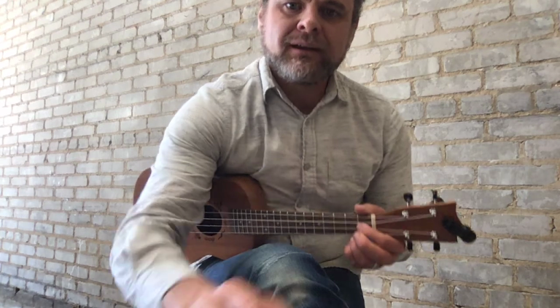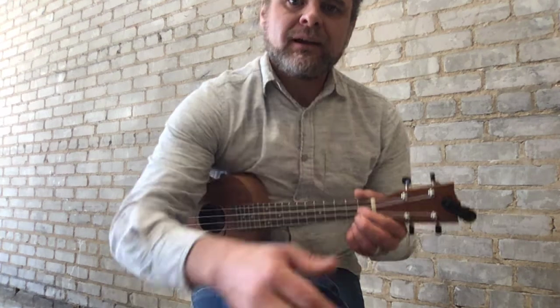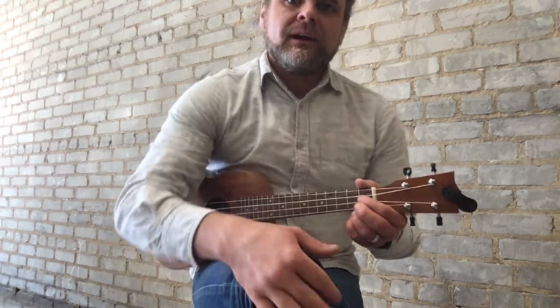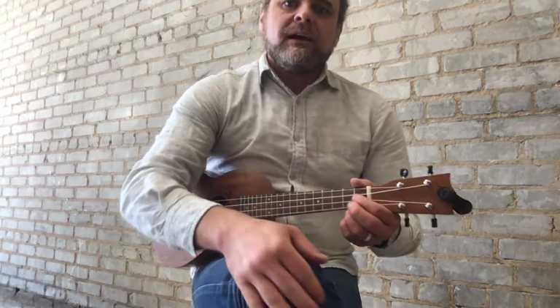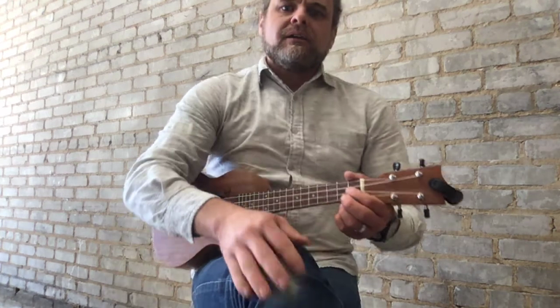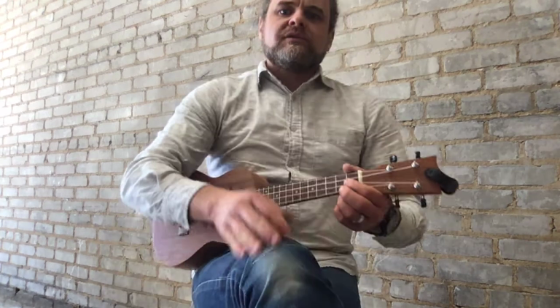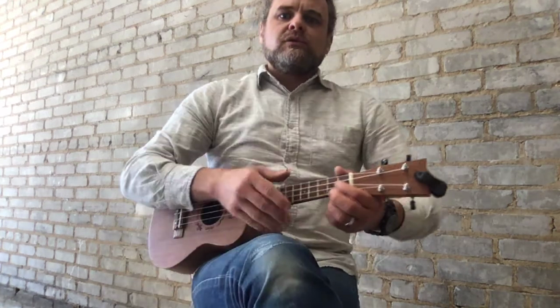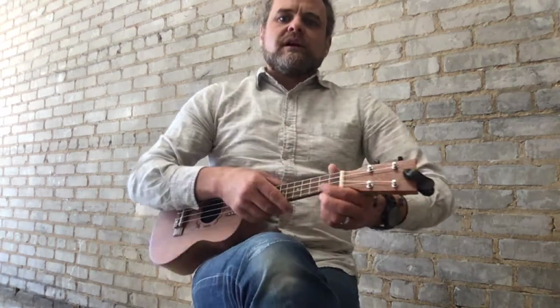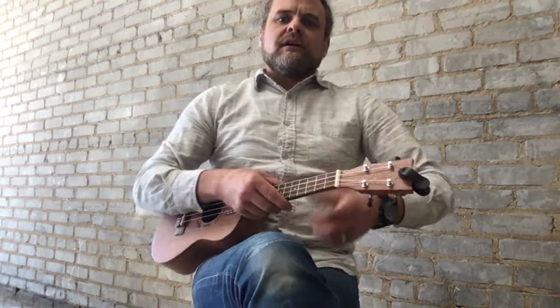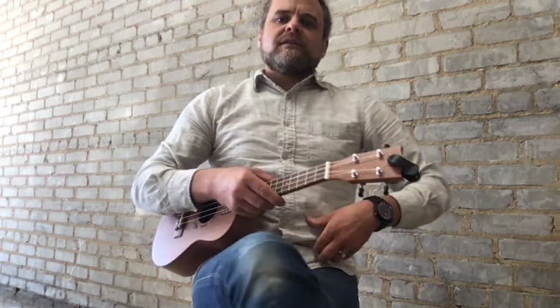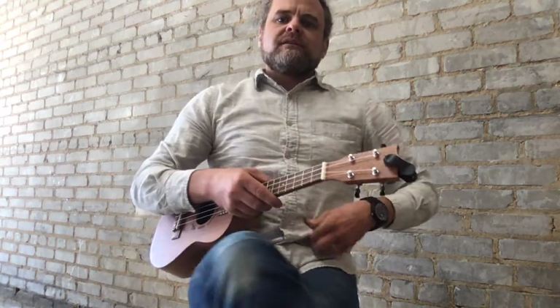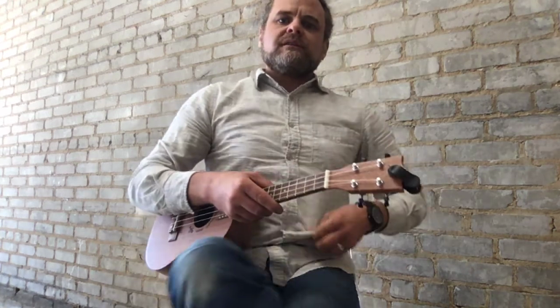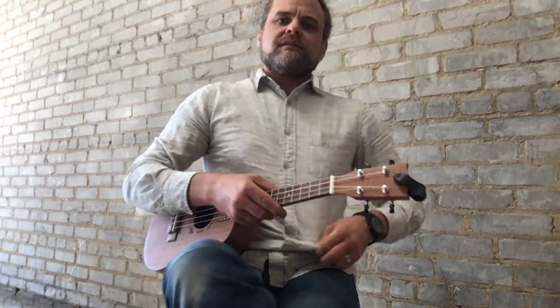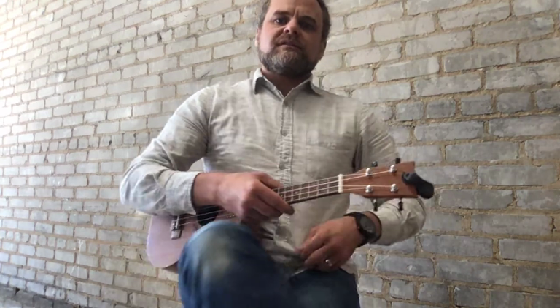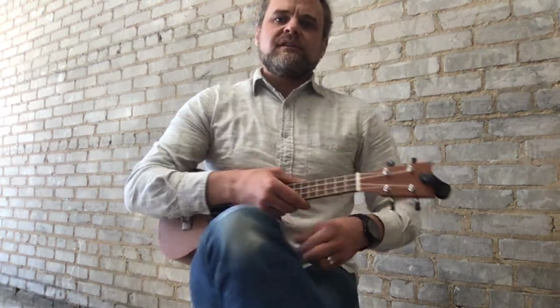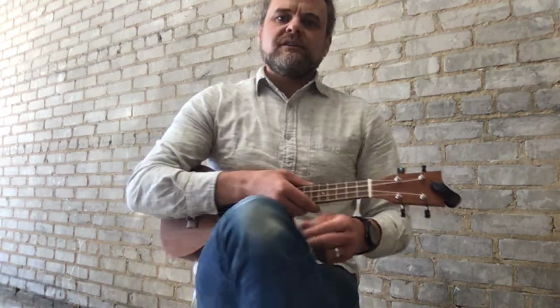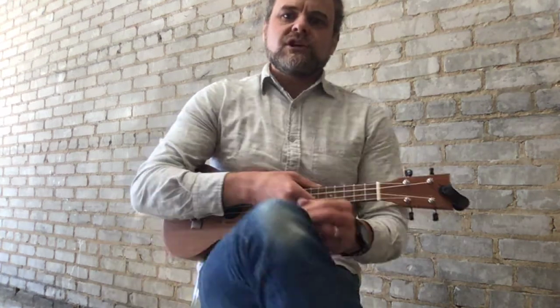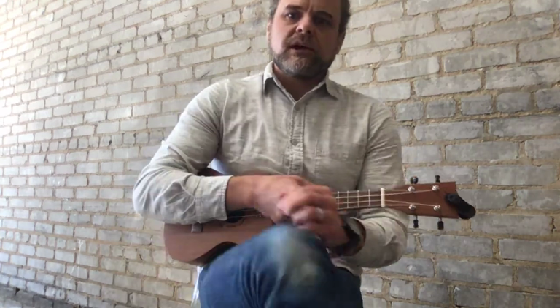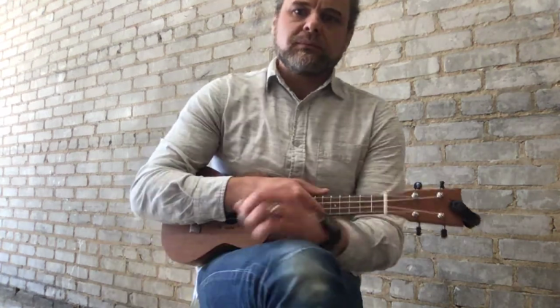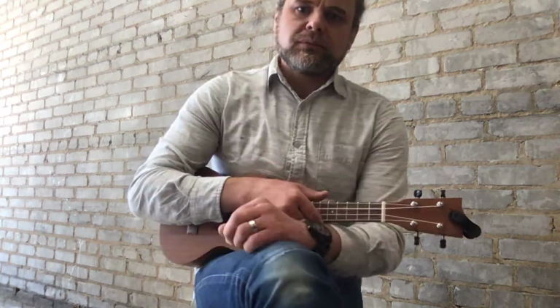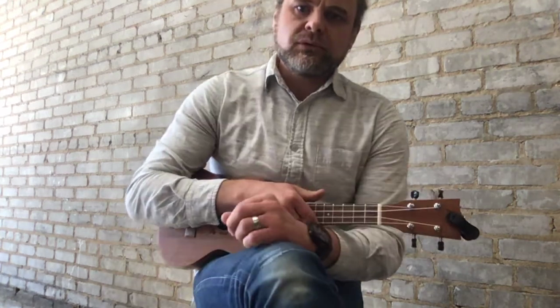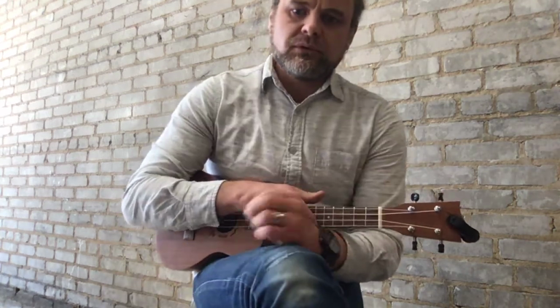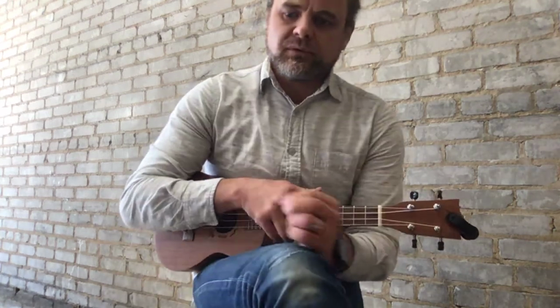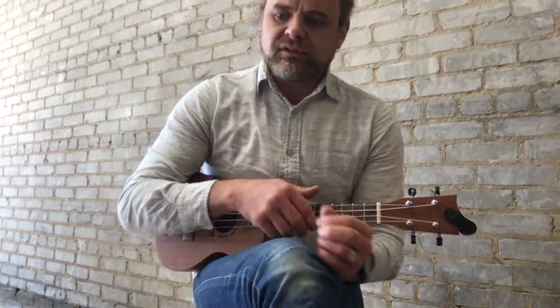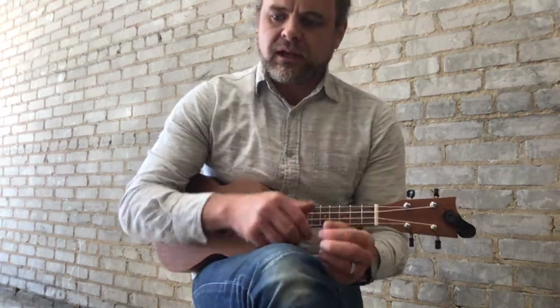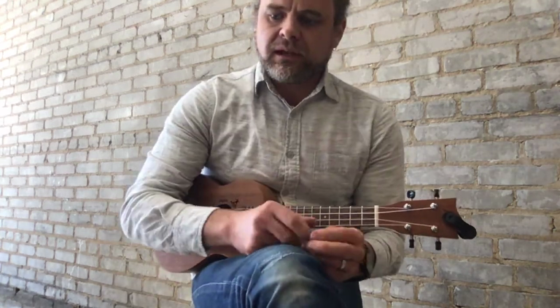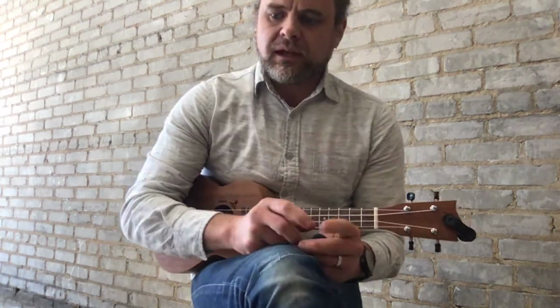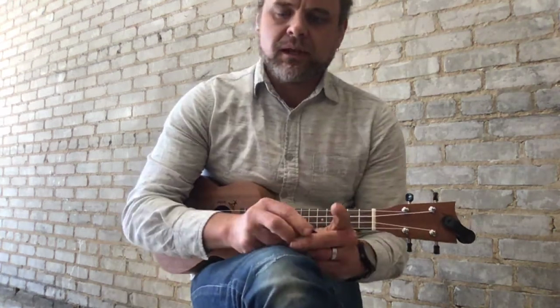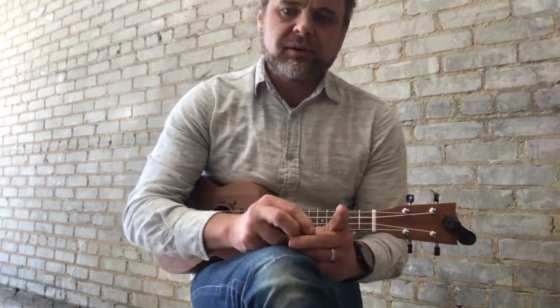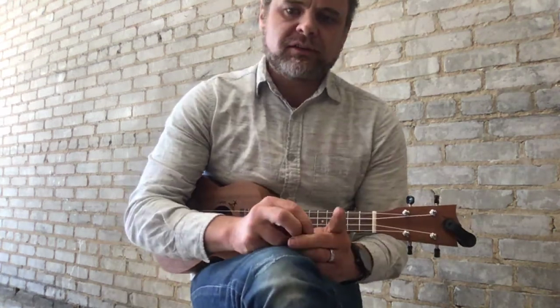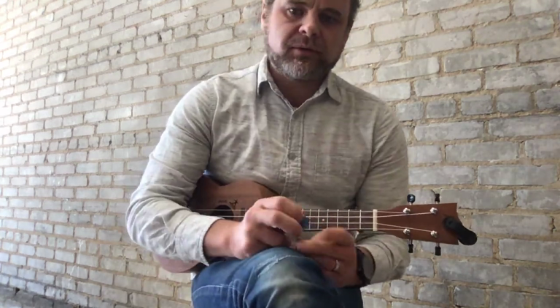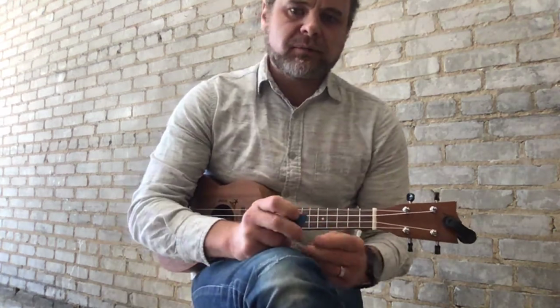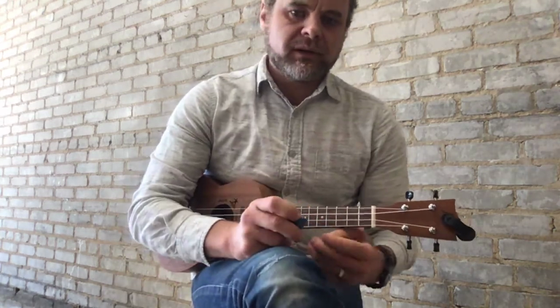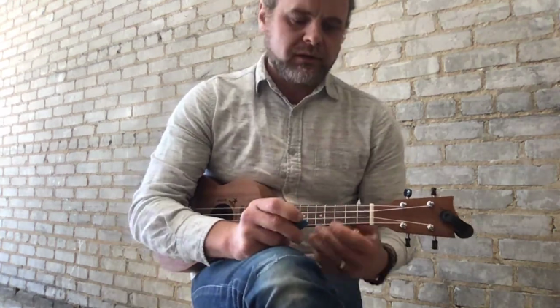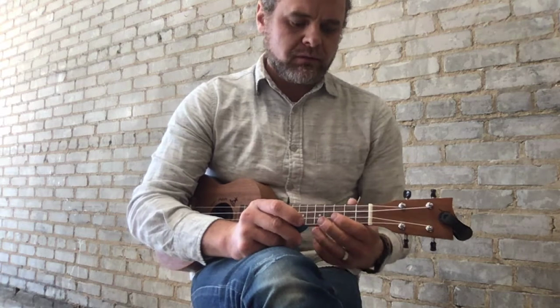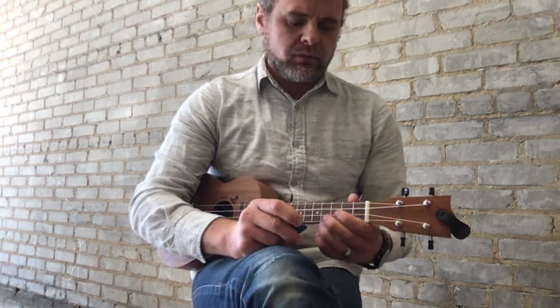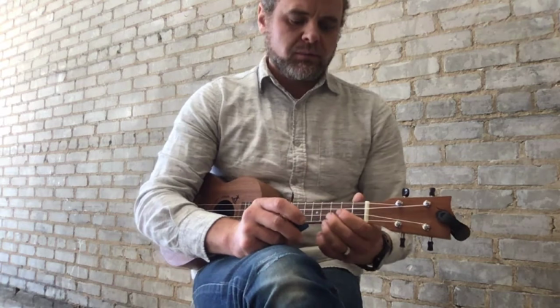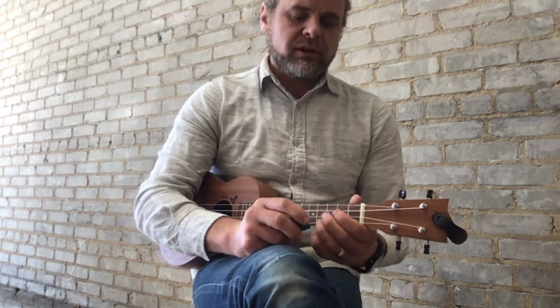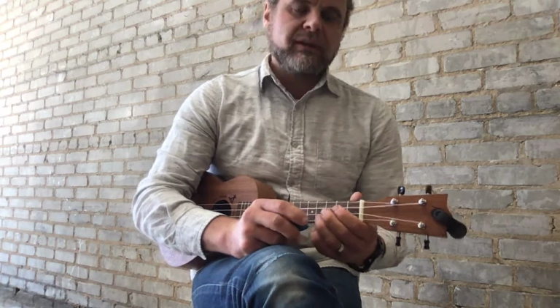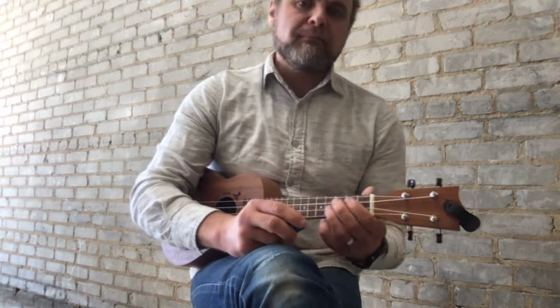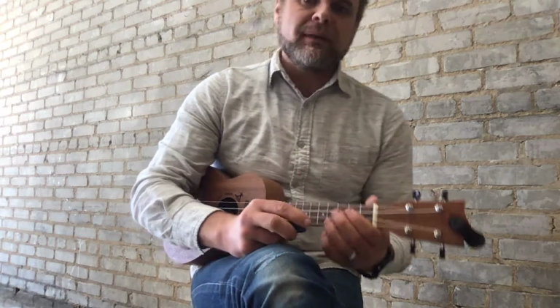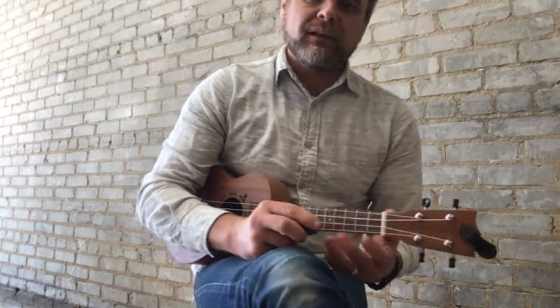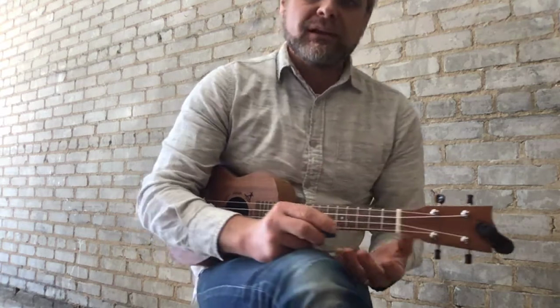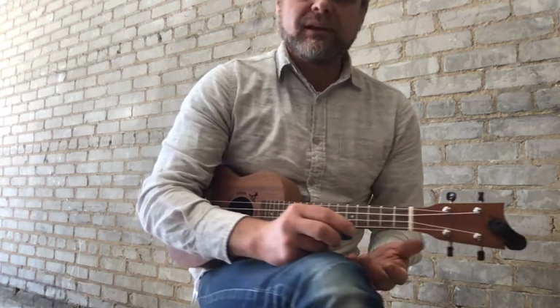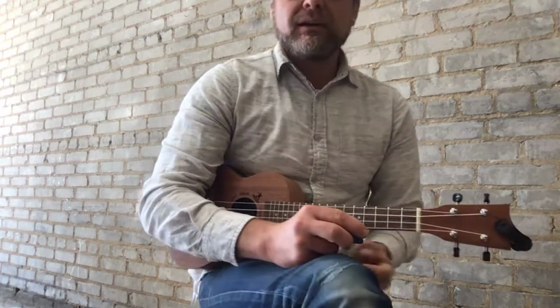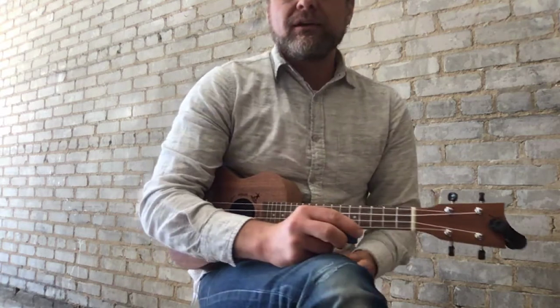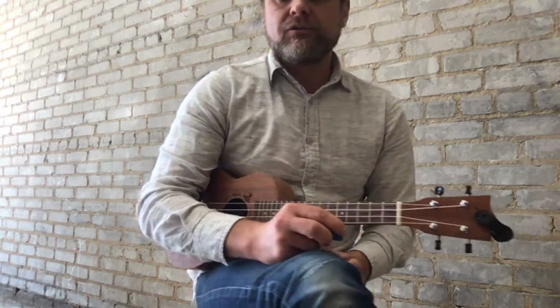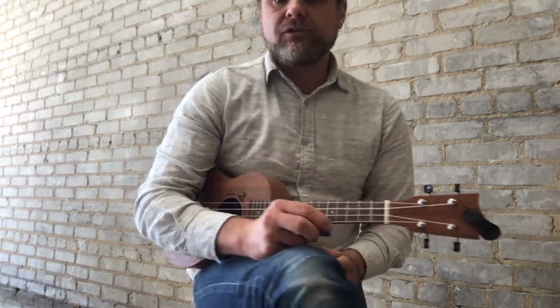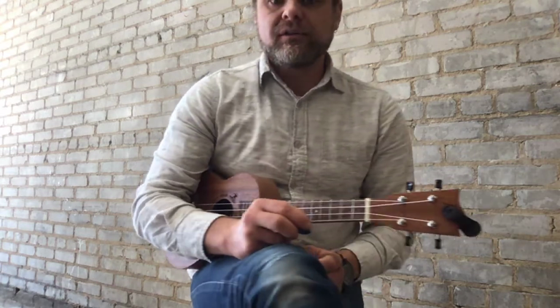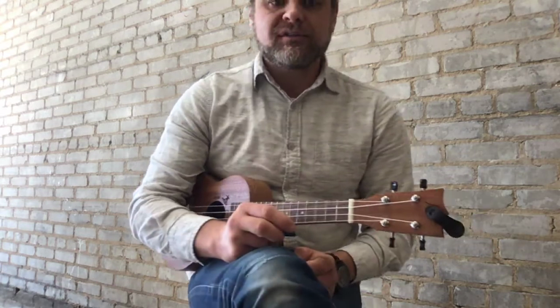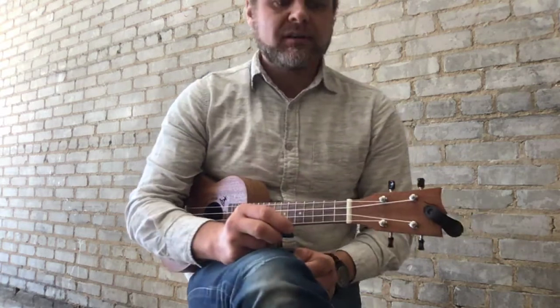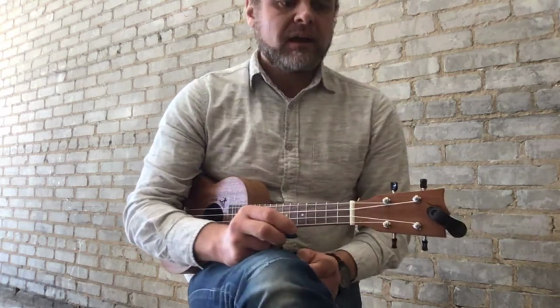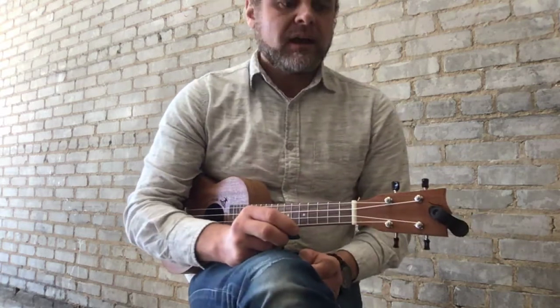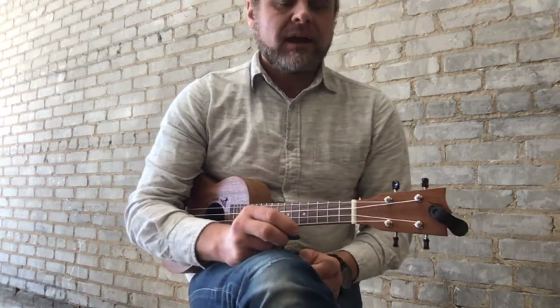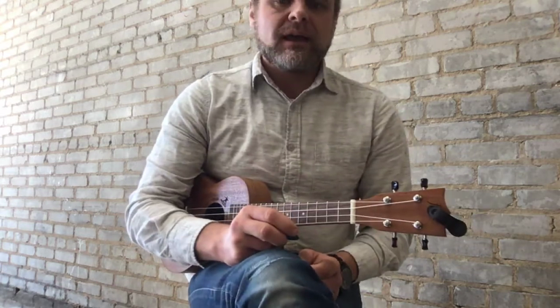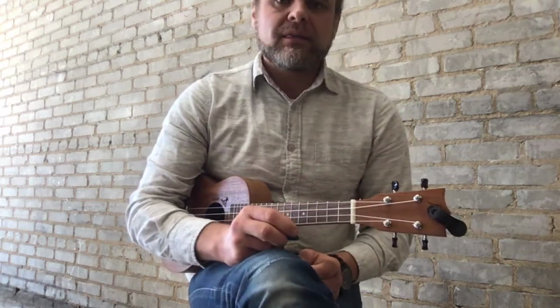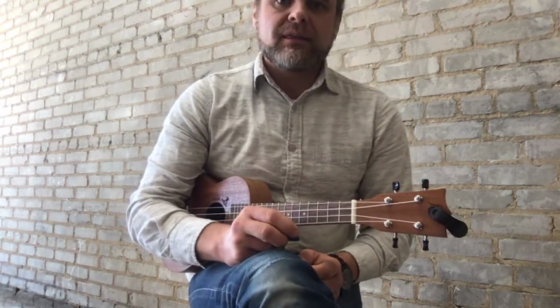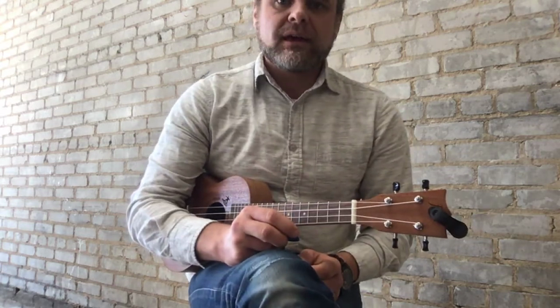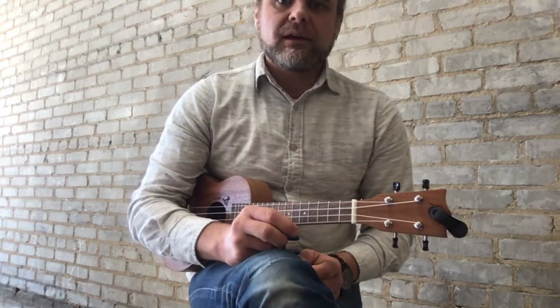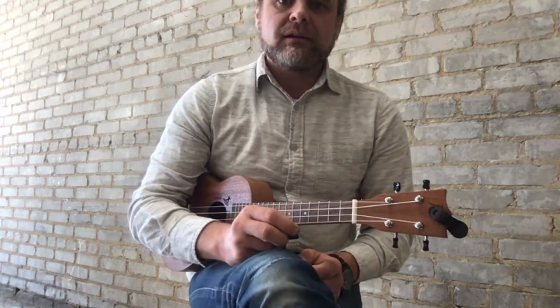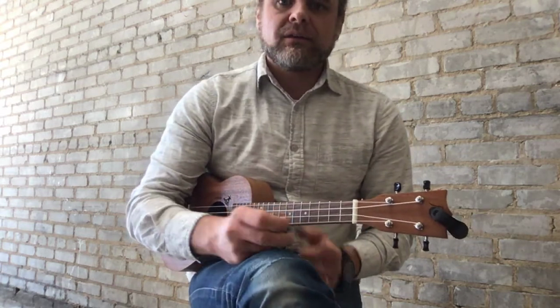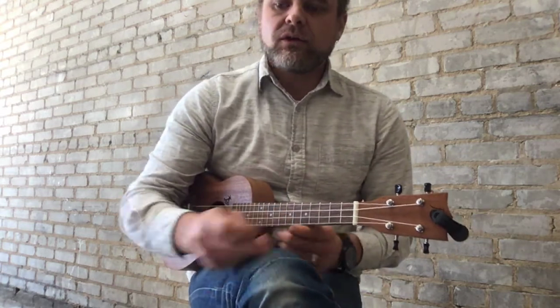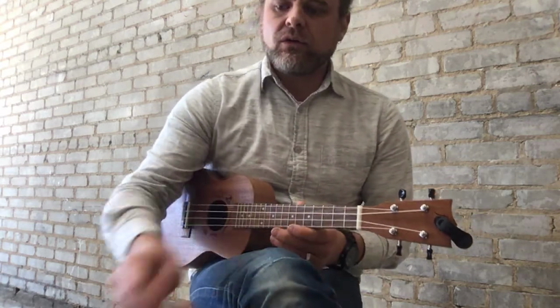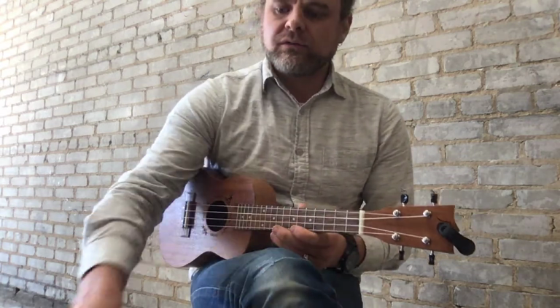Here's Duke Ellington's C Jam Blues at 80 beats per minute. We'll play the melody first and then the chords.